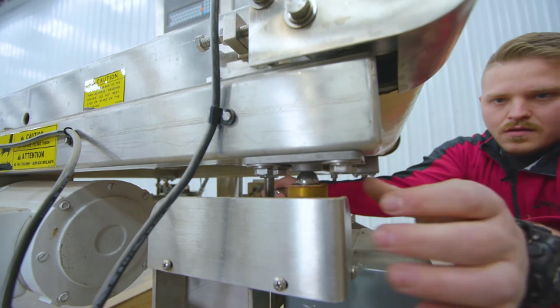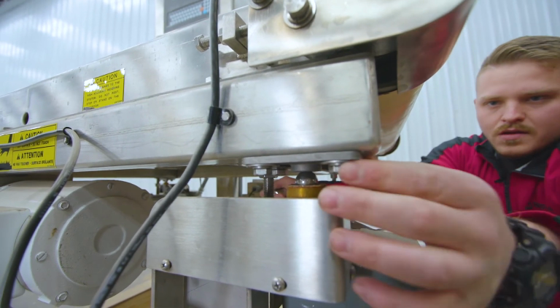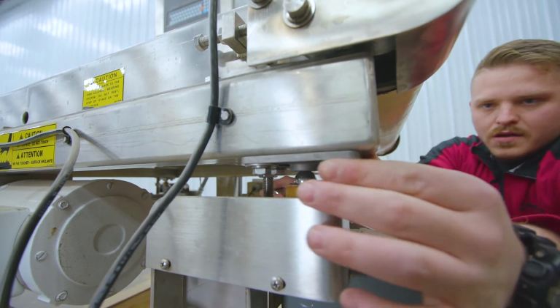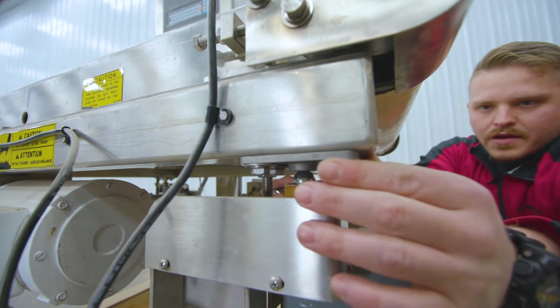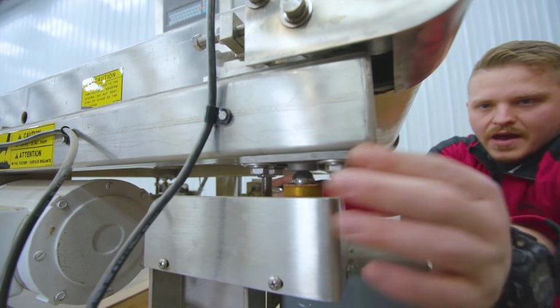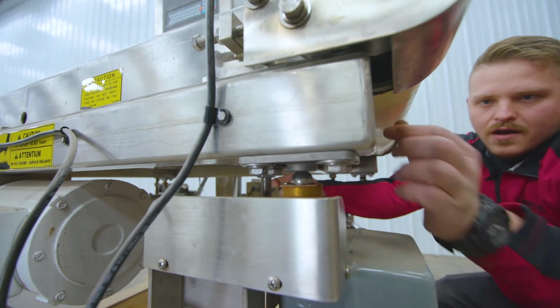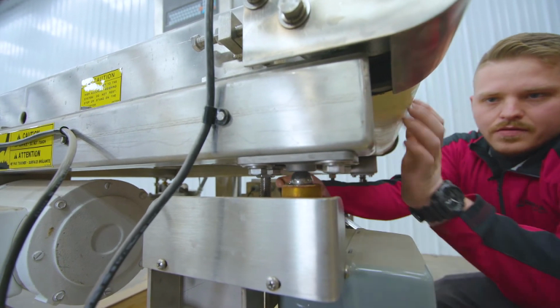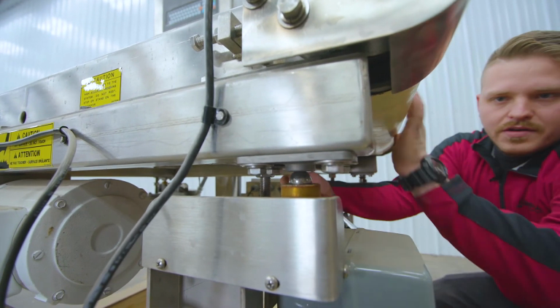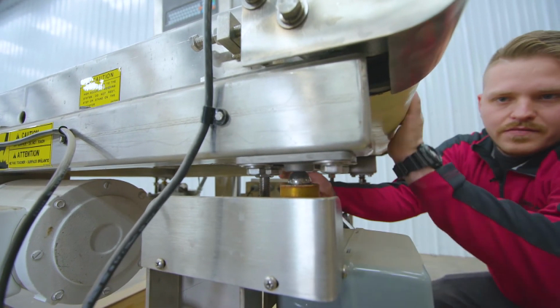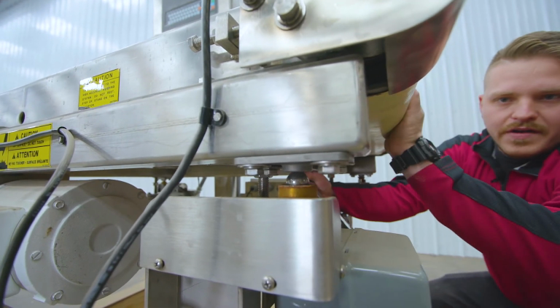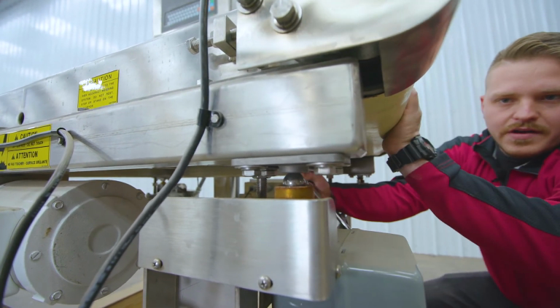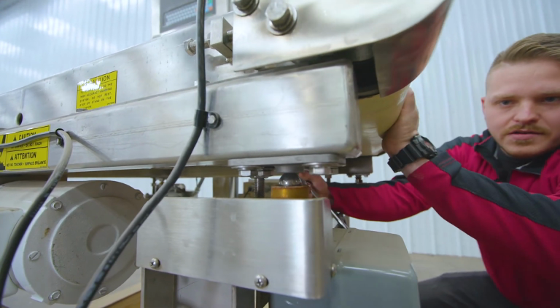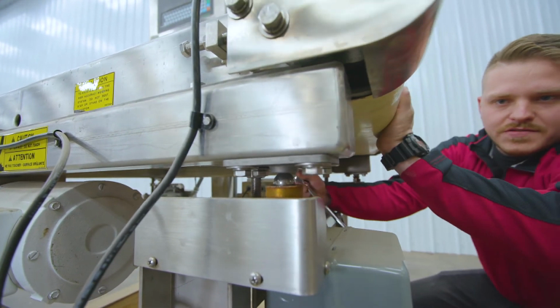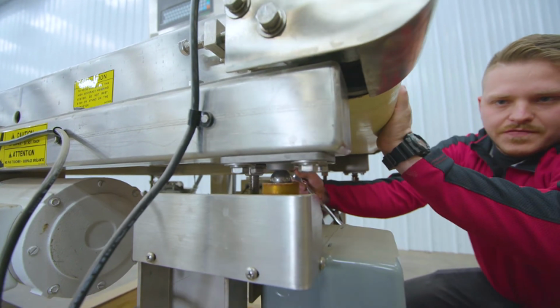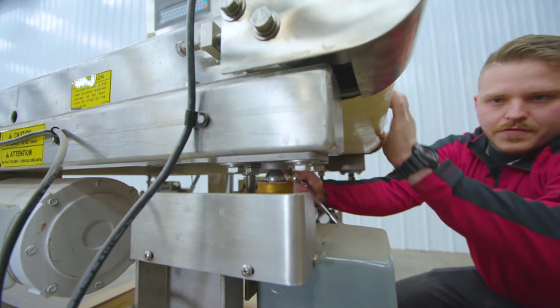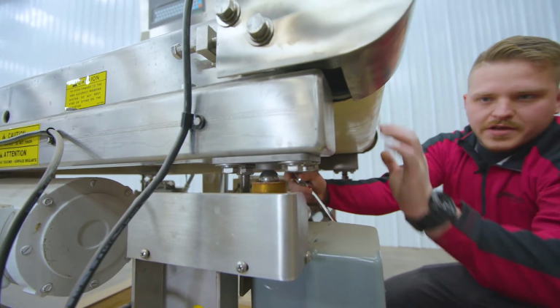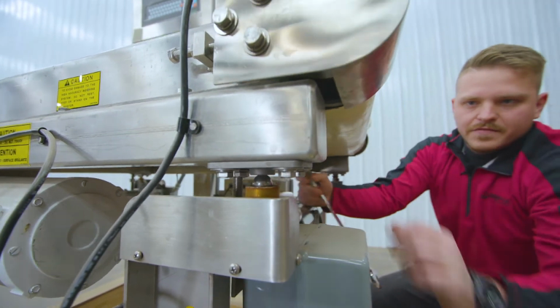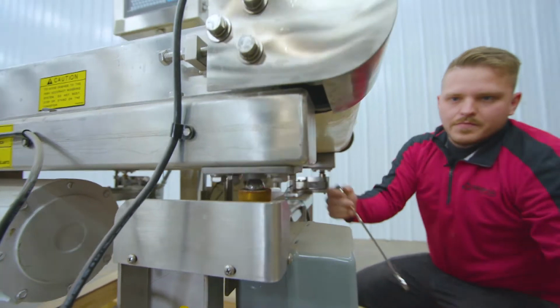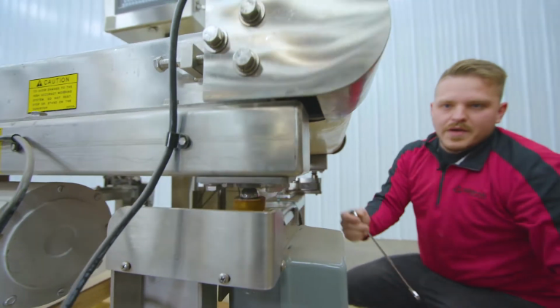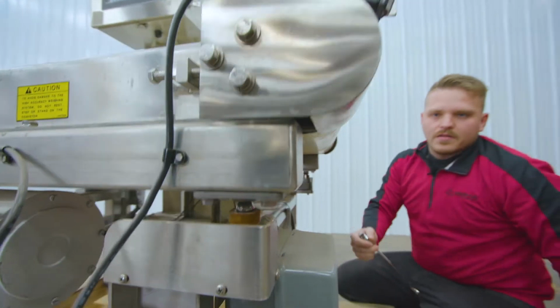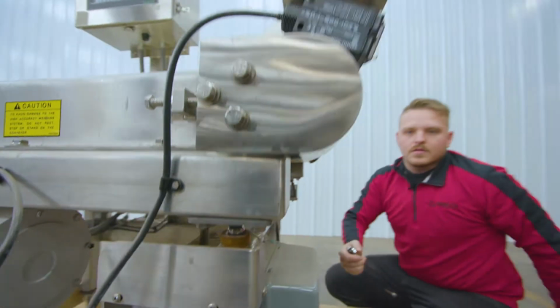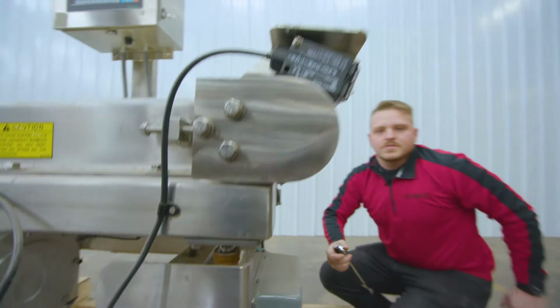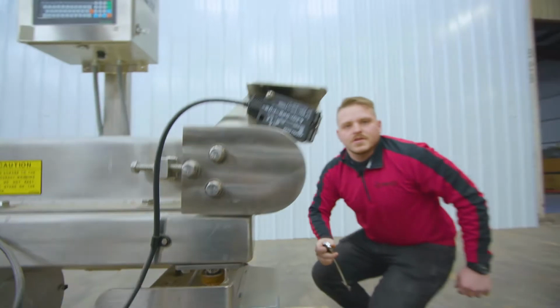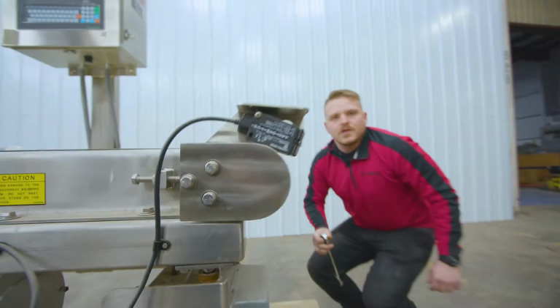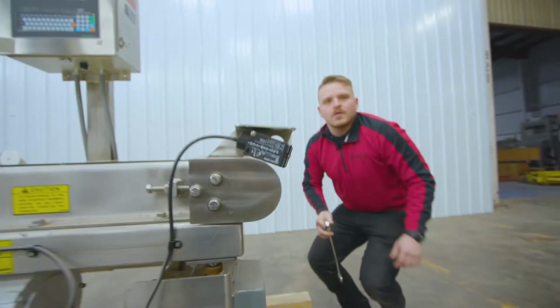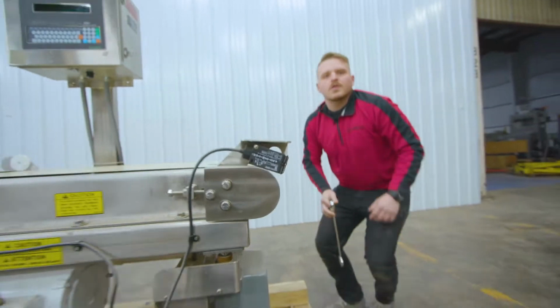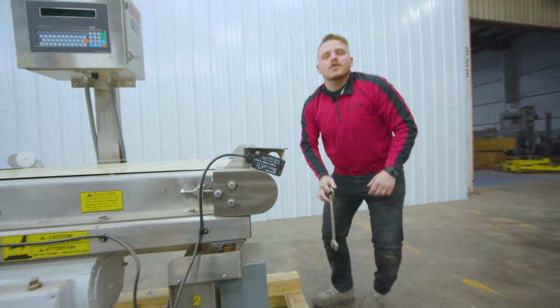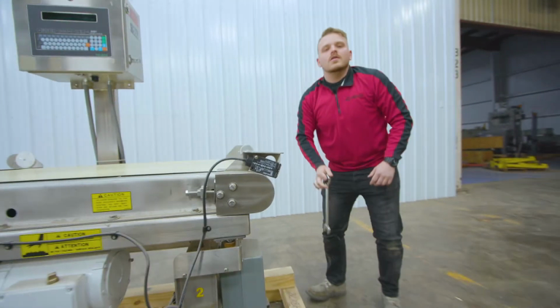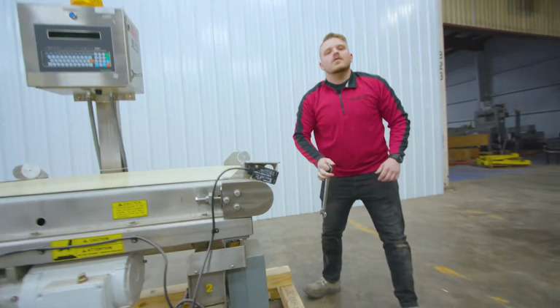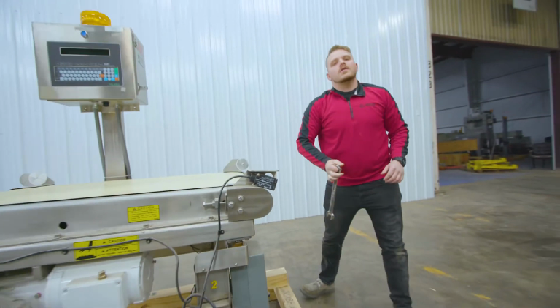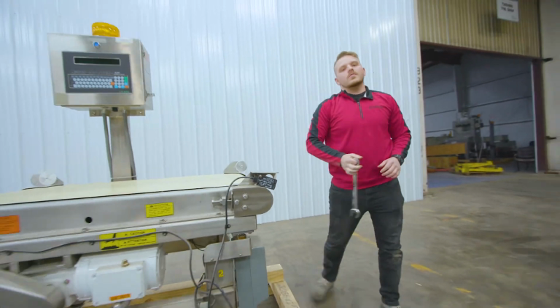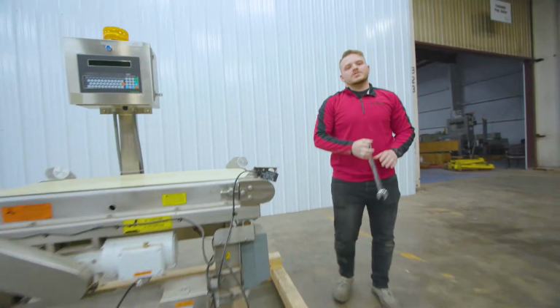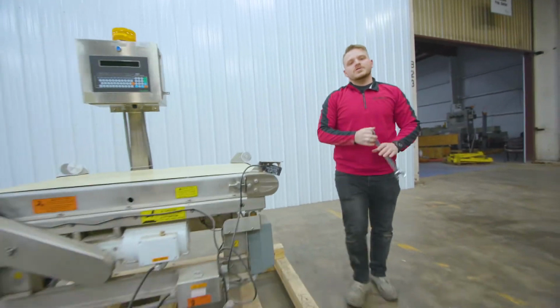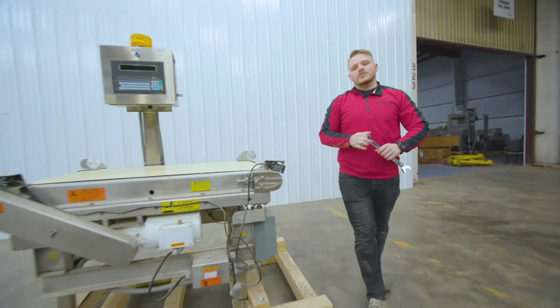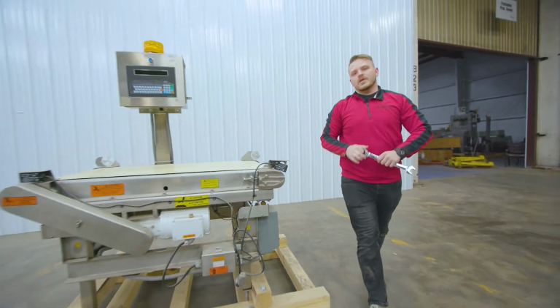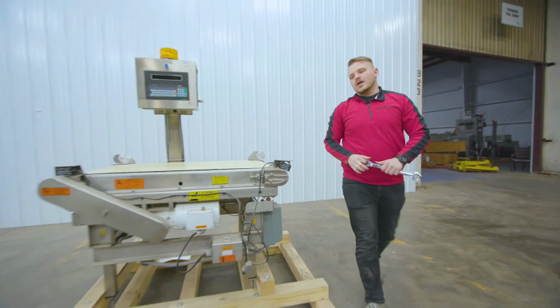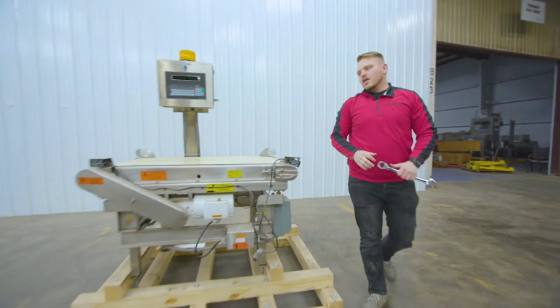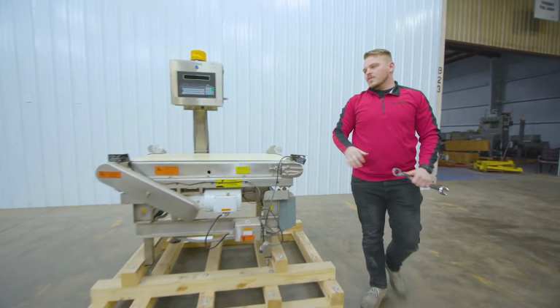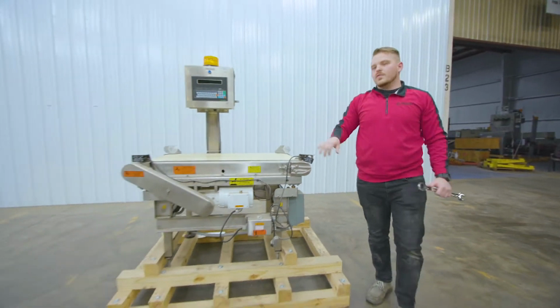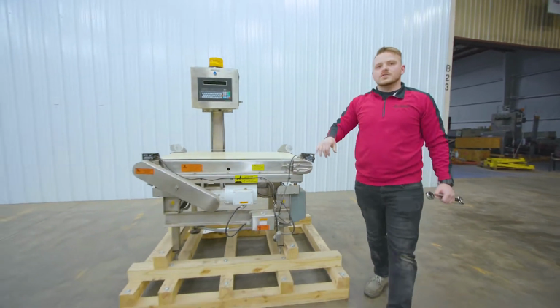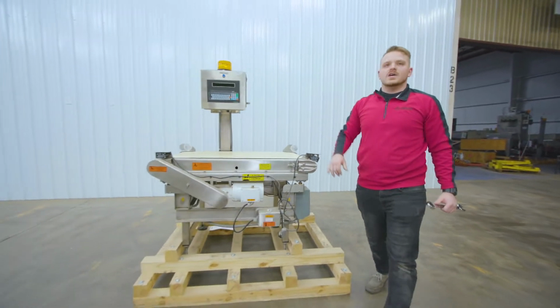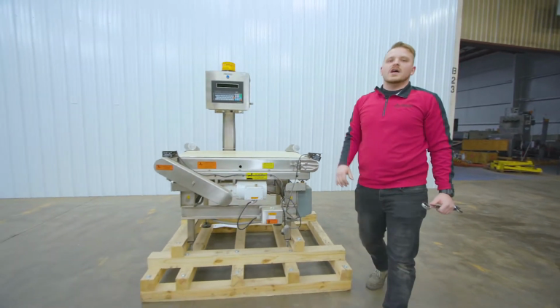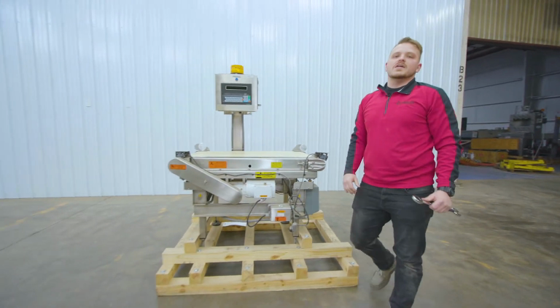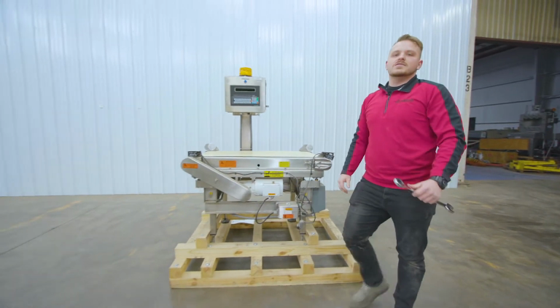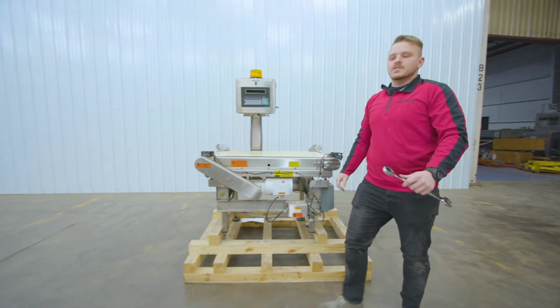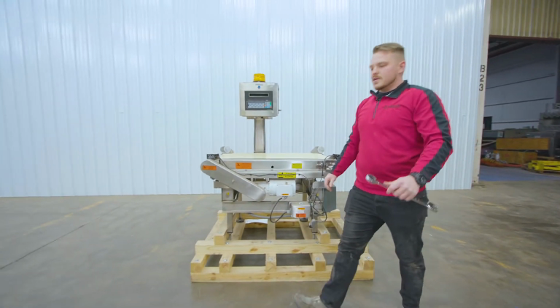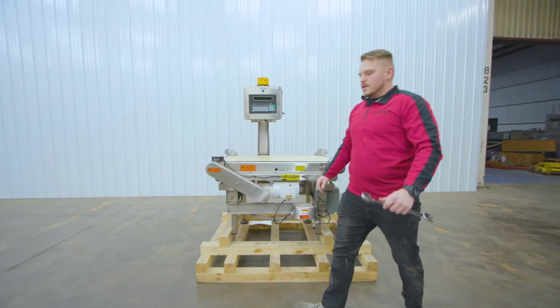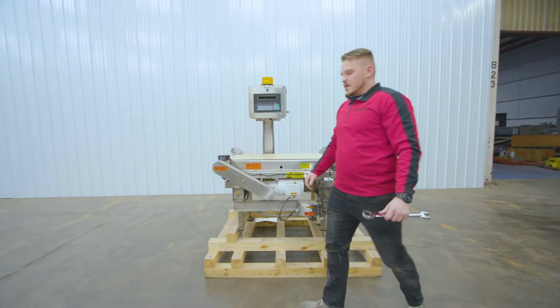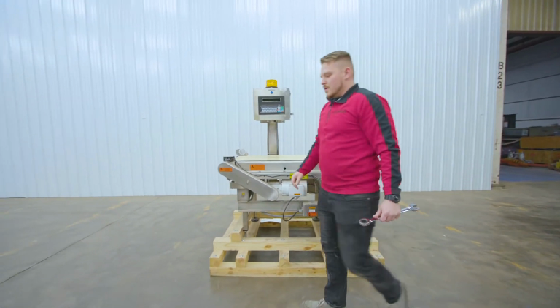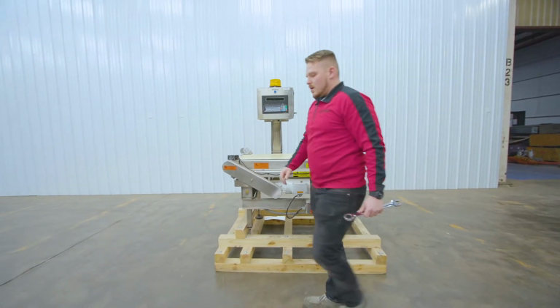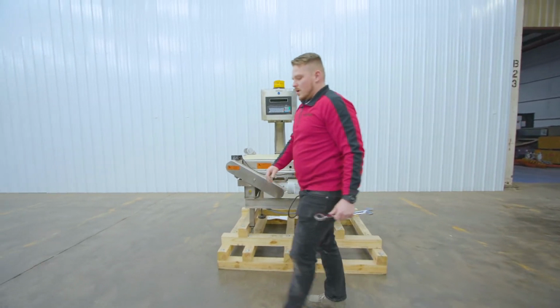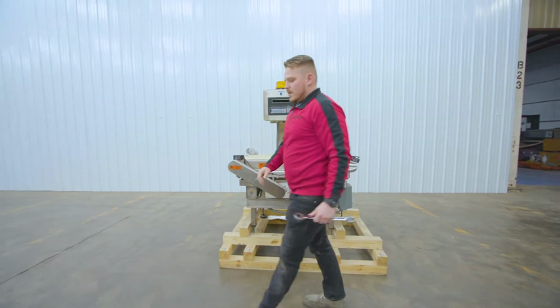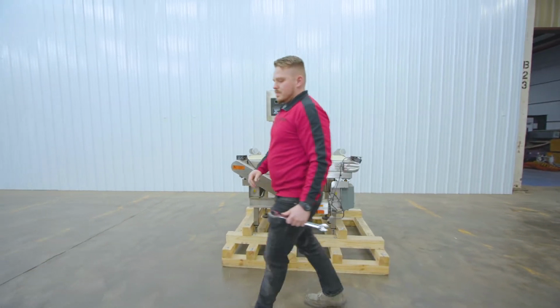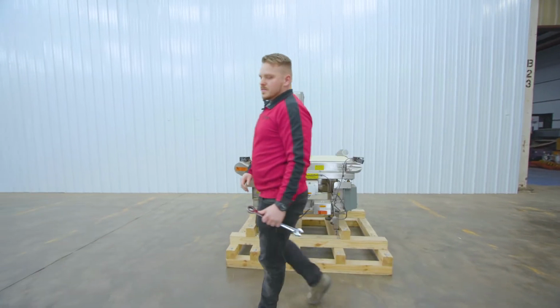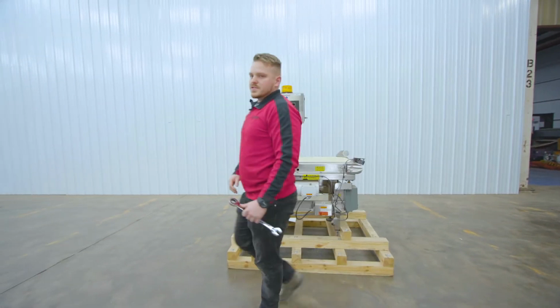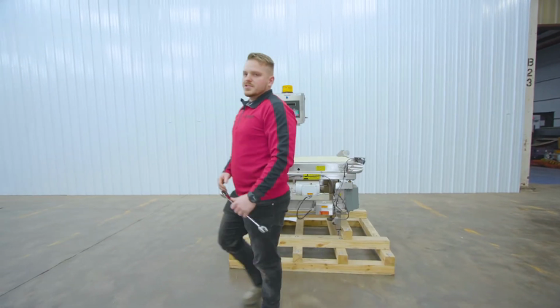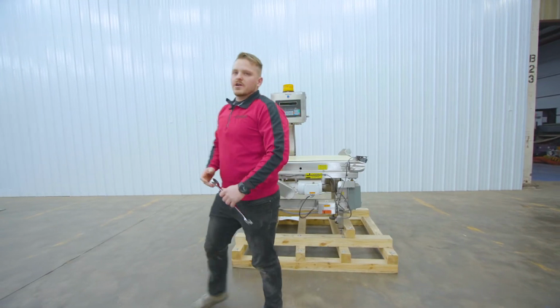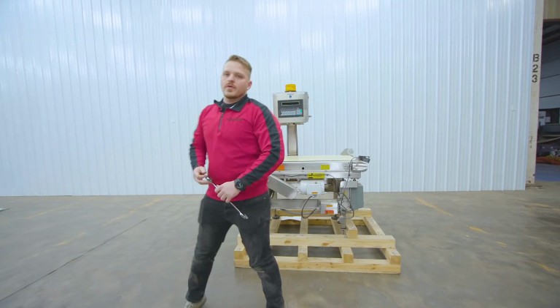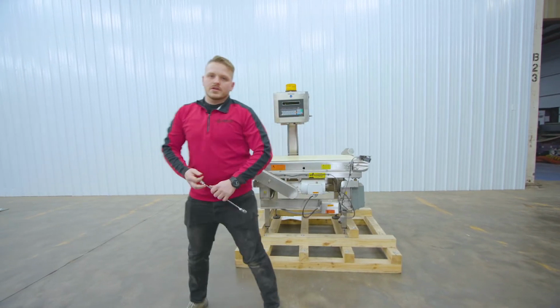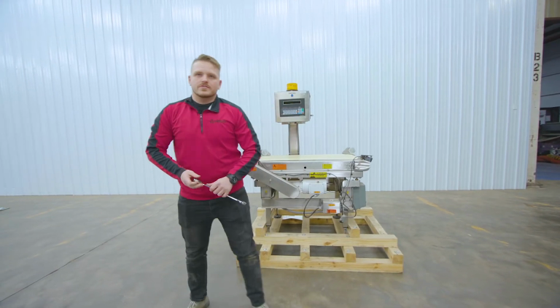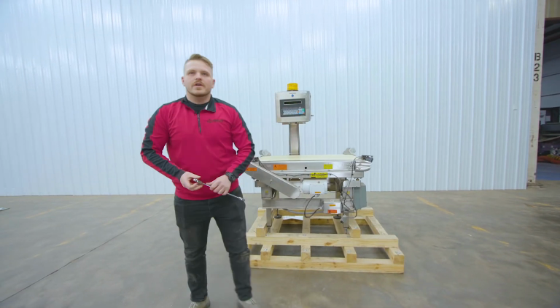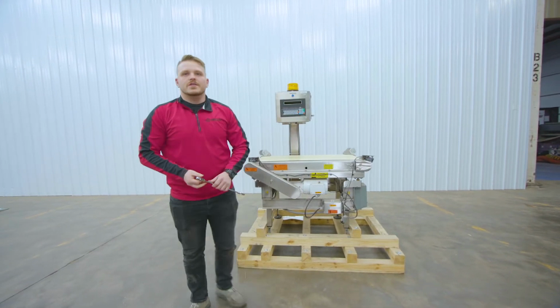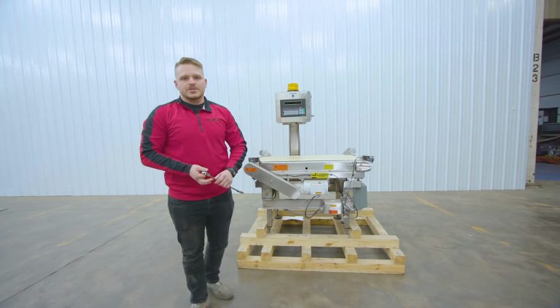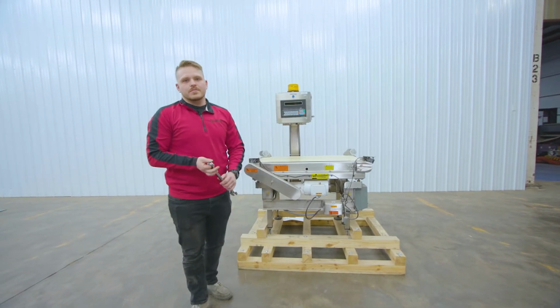Now the conveyor is free from that load cell. Once you do that on all four sides, this check weigher is ready to ship.